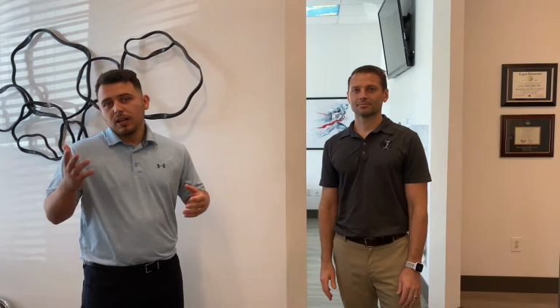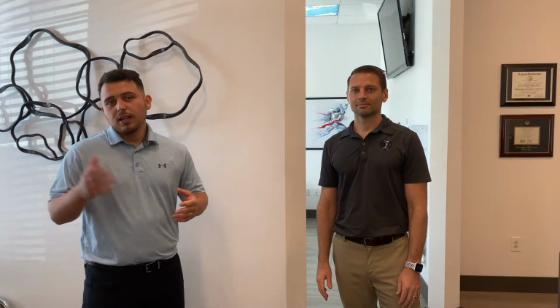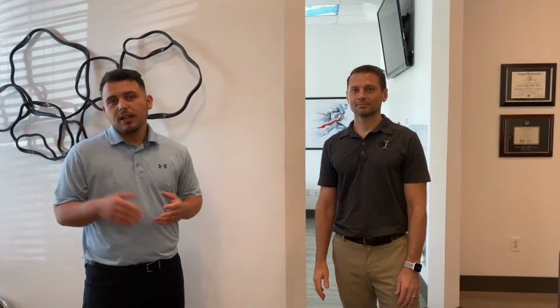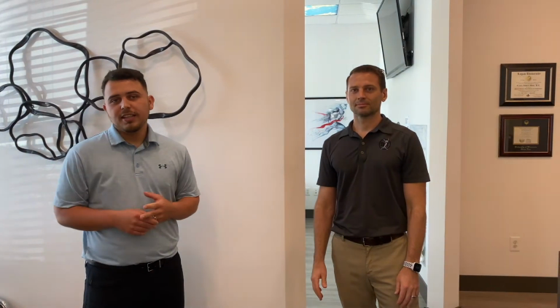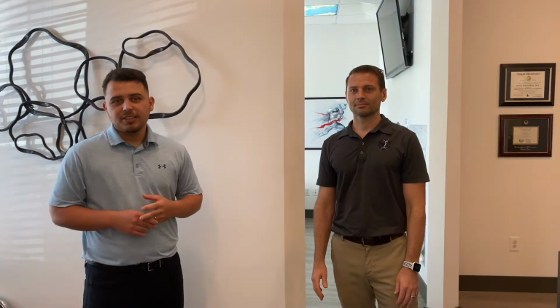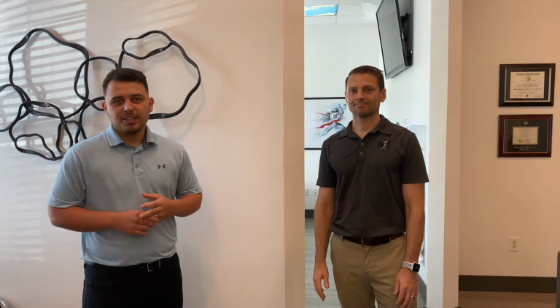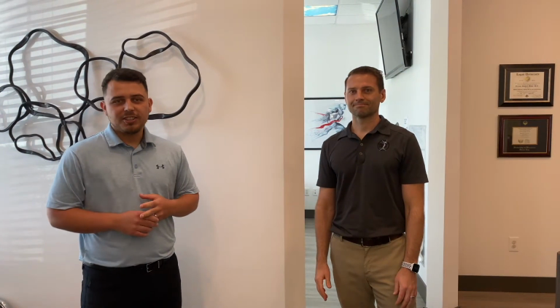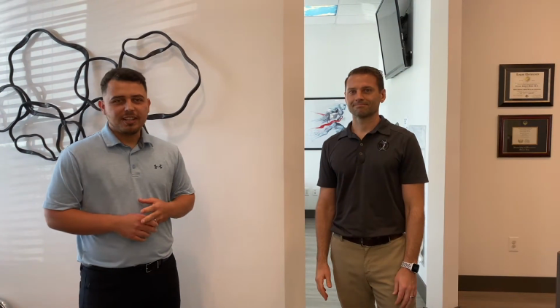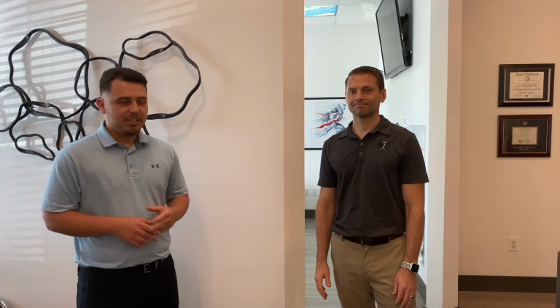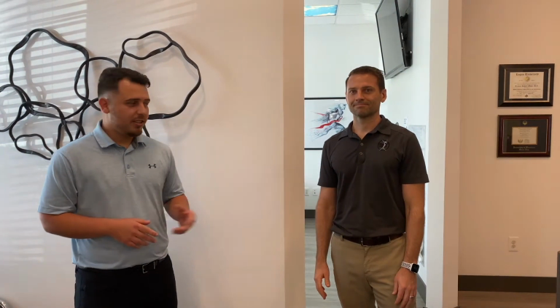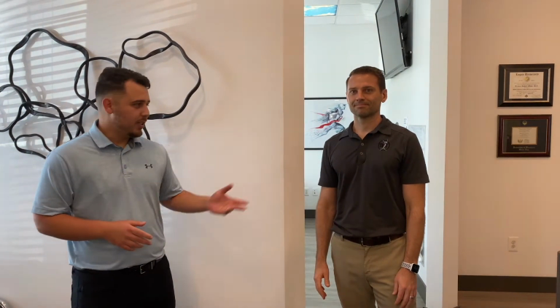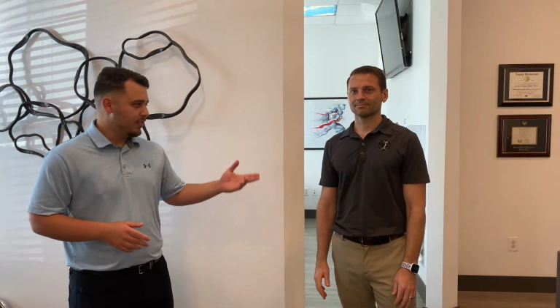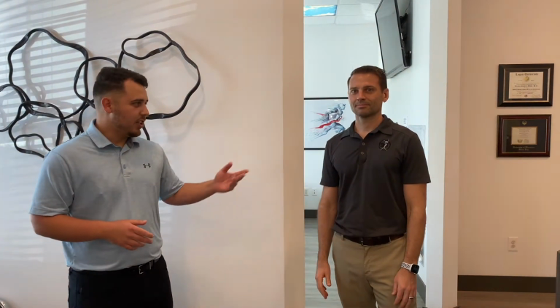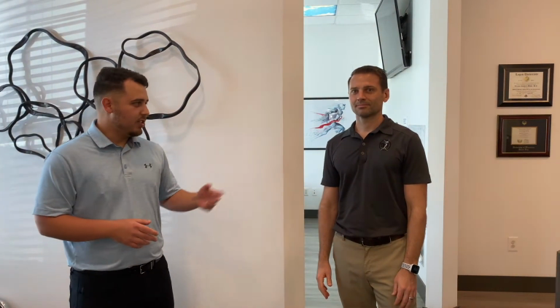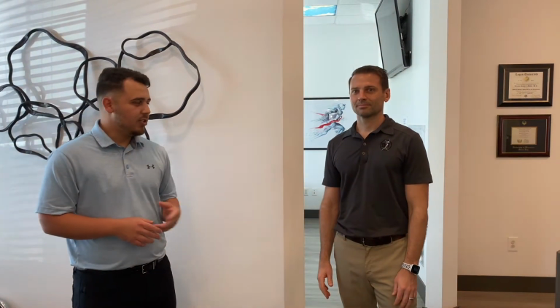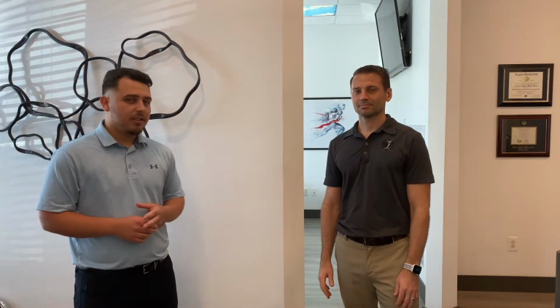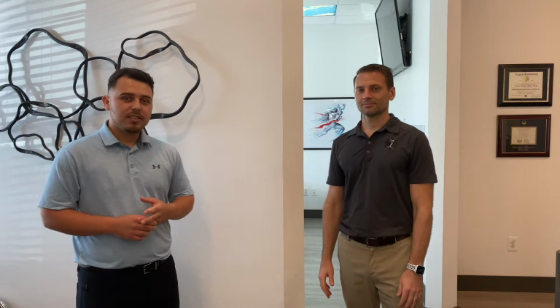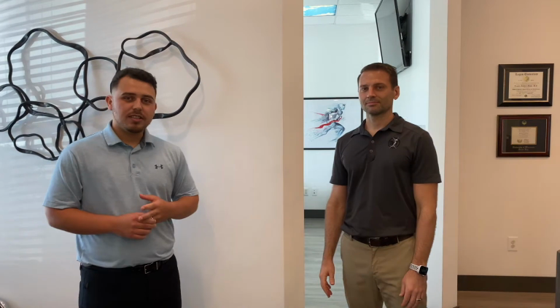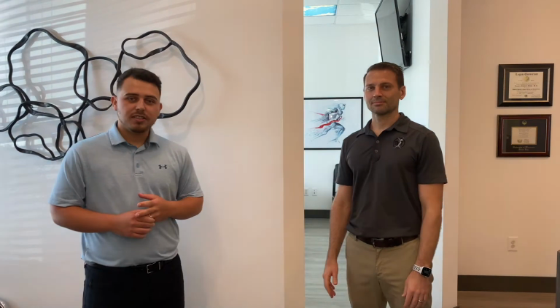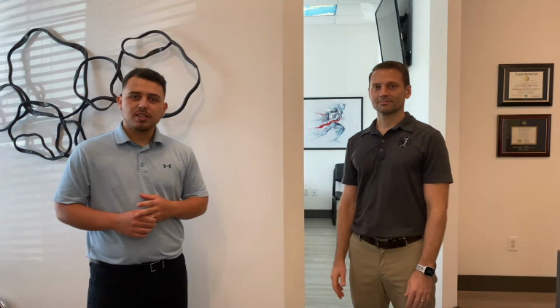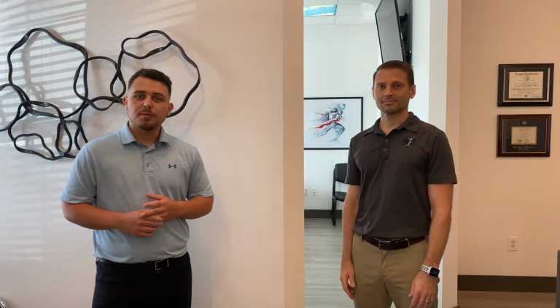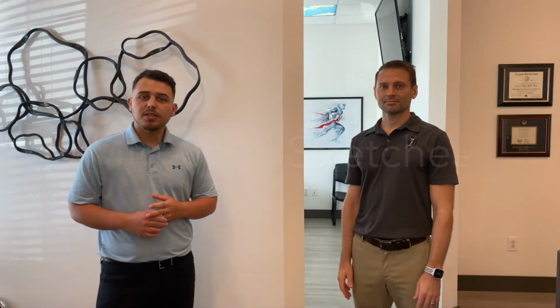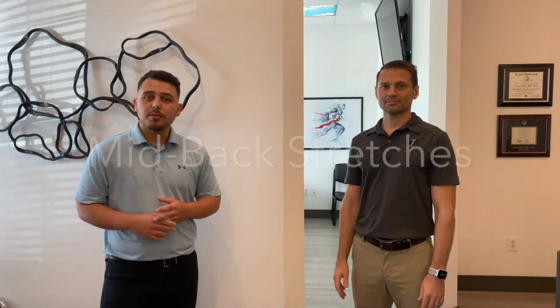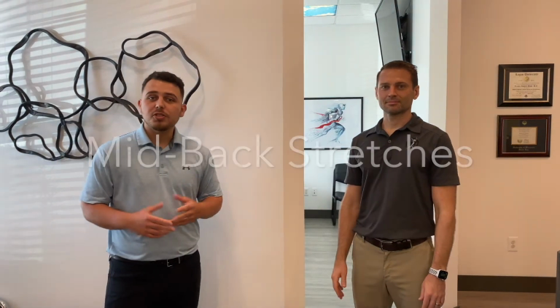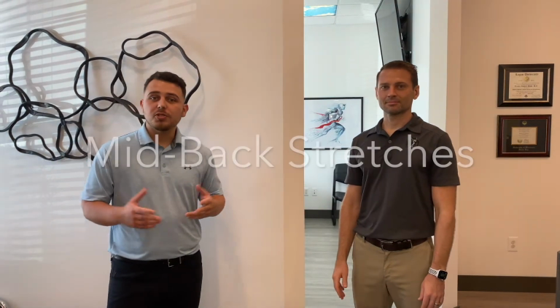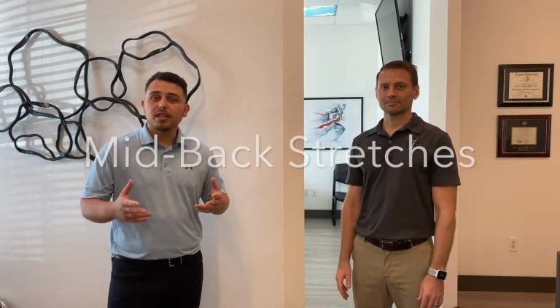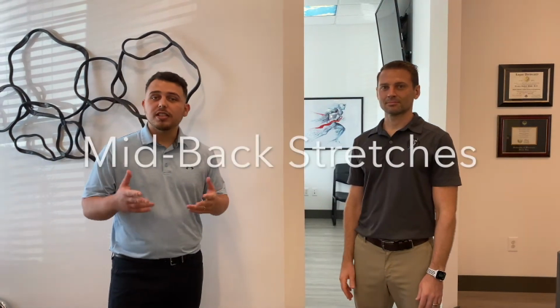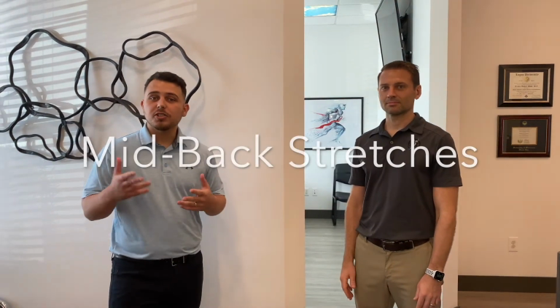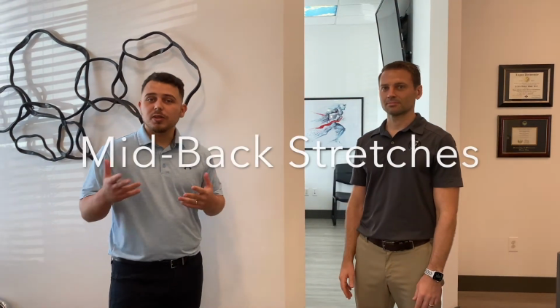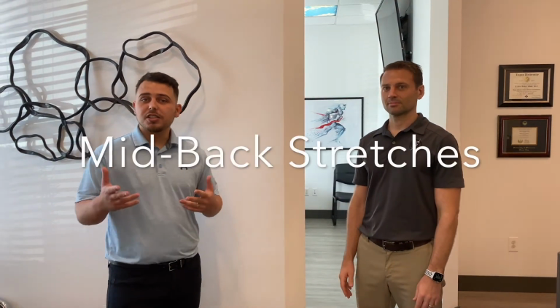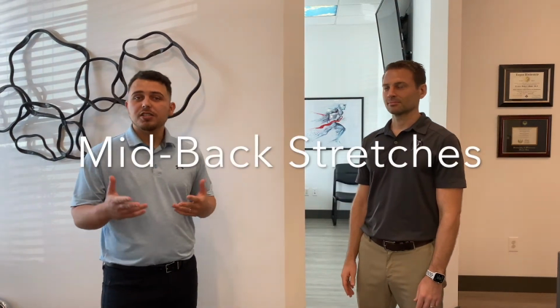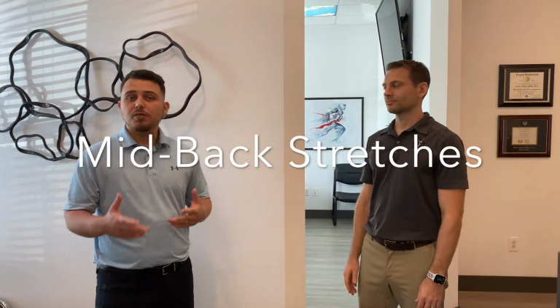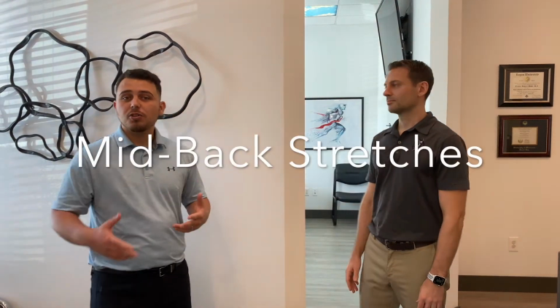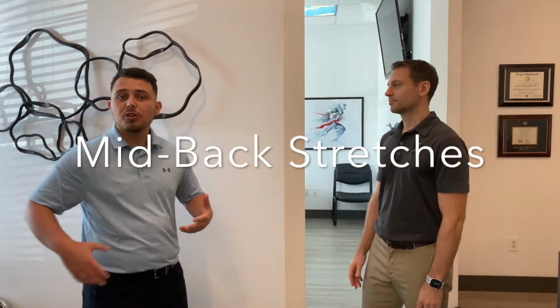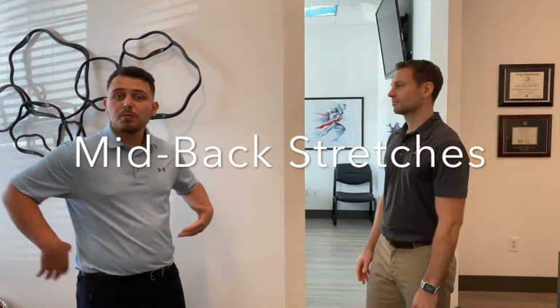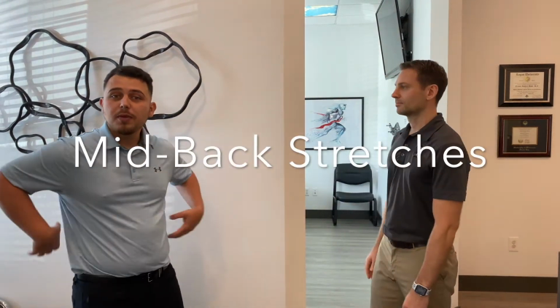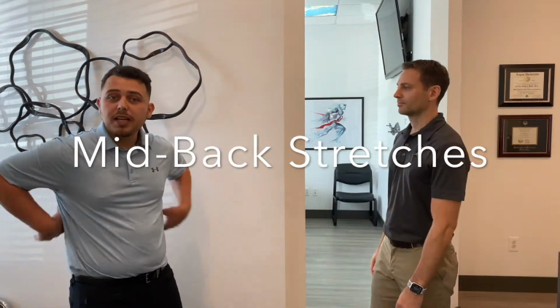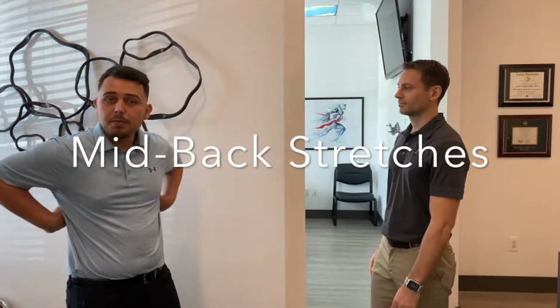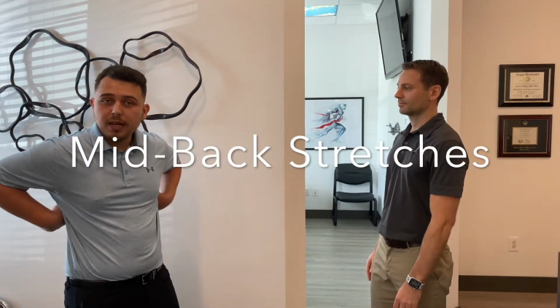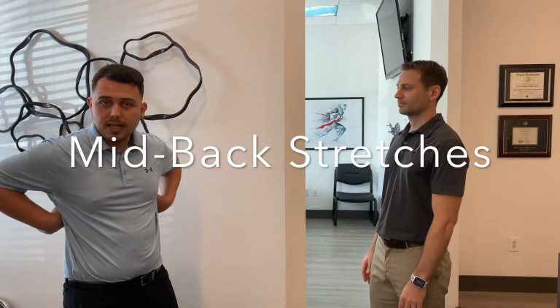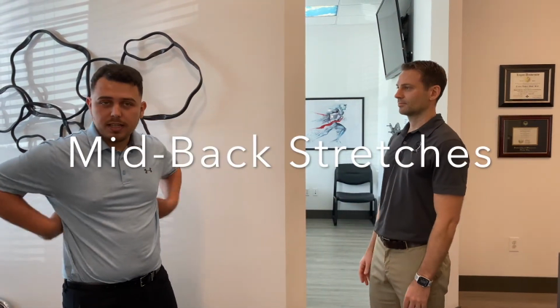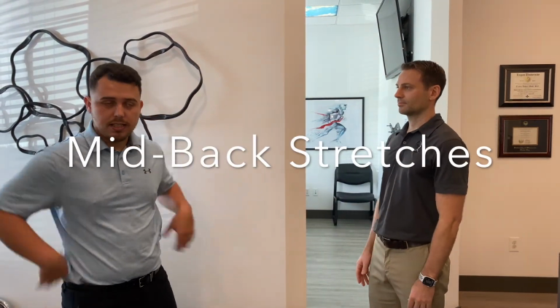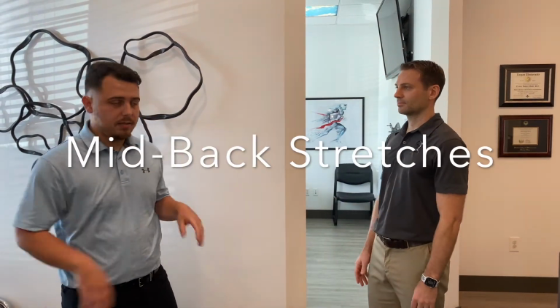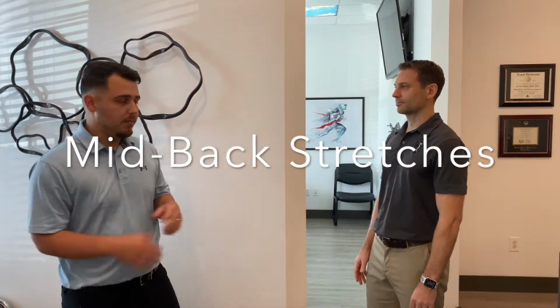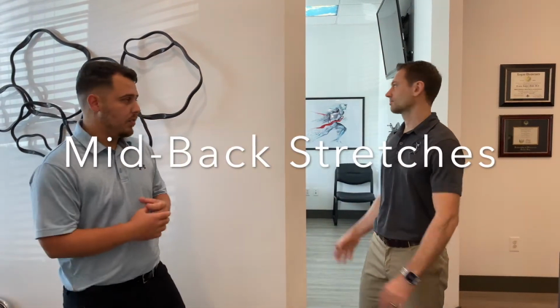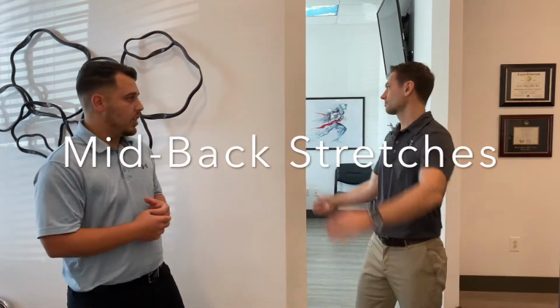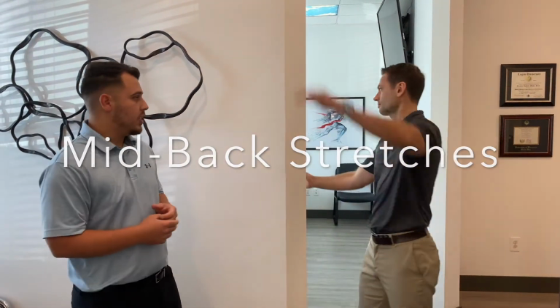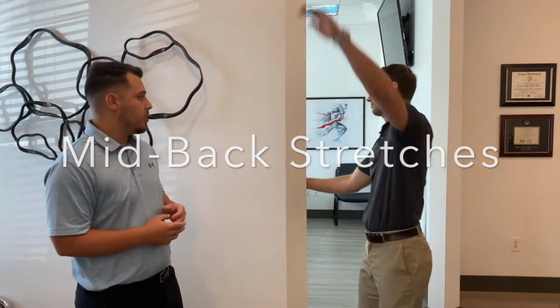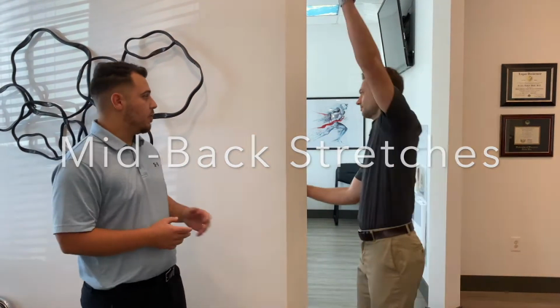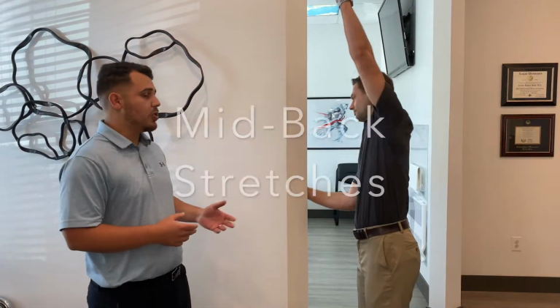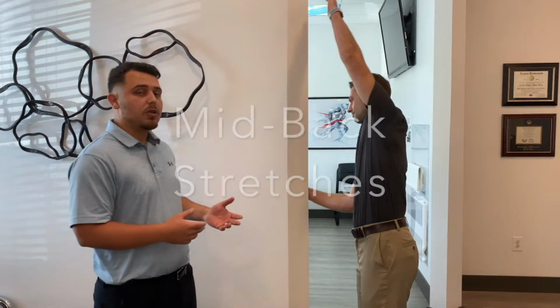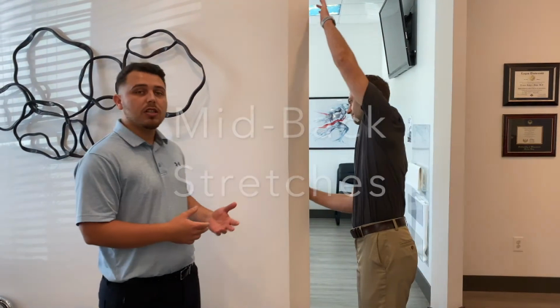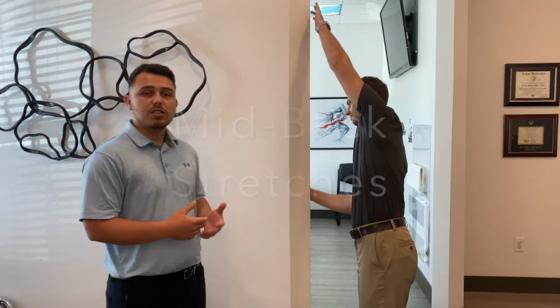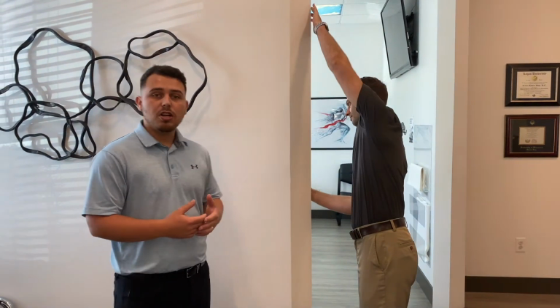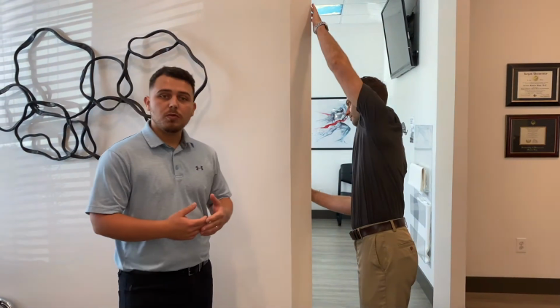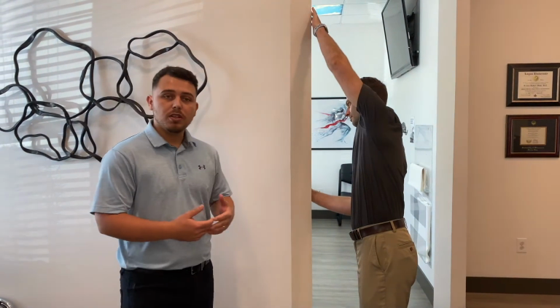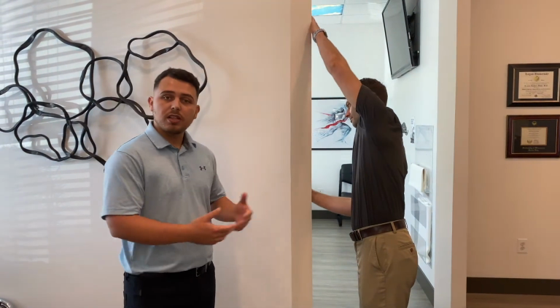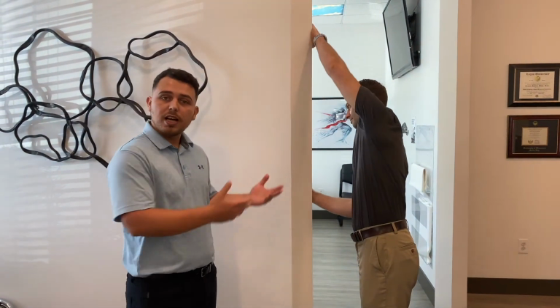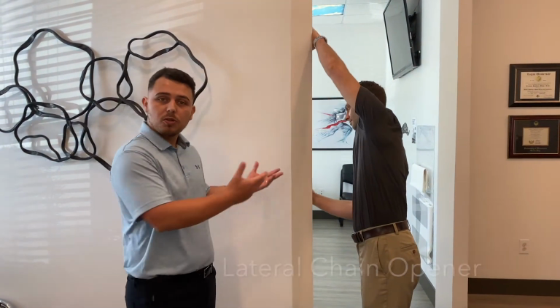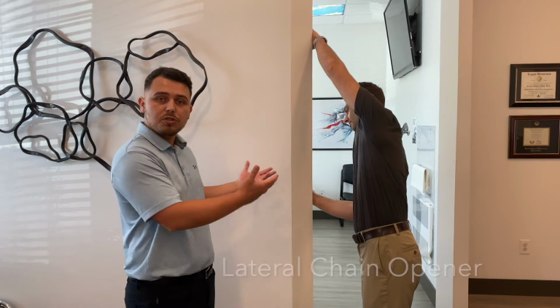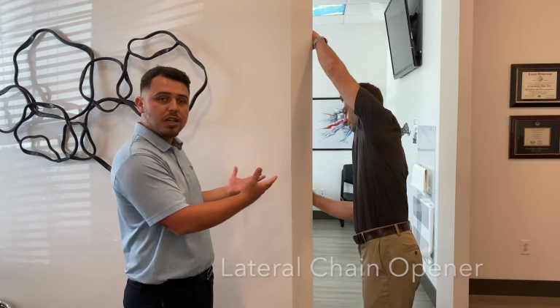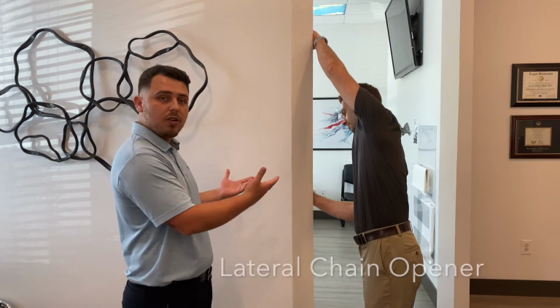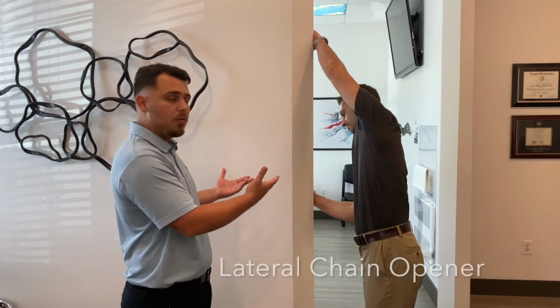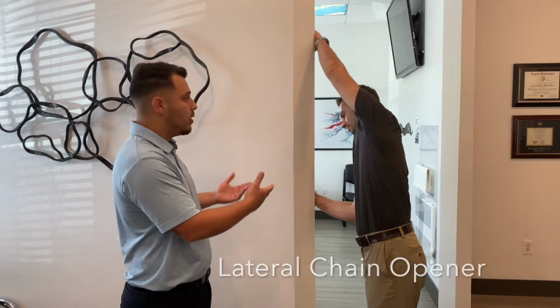Hey, it's Dr. Edgar. We have Dr. Travis here who's going to be demonstrating stretches for your mid-back. First we're going to start with a lateral chain opener.